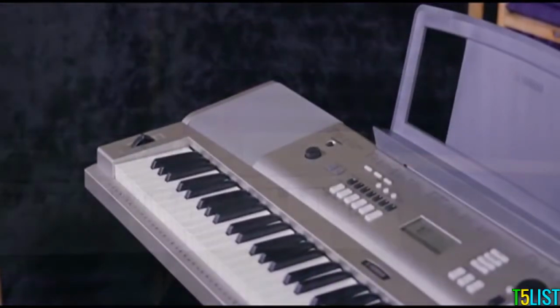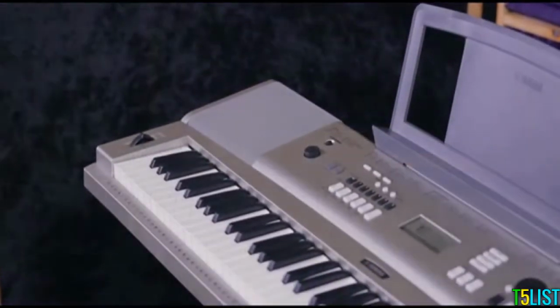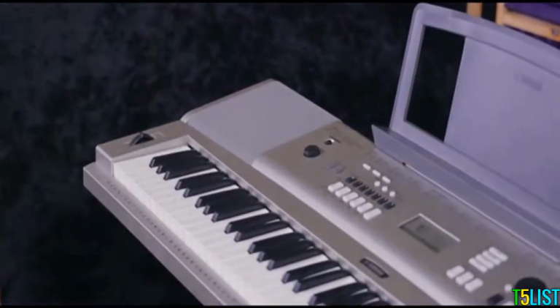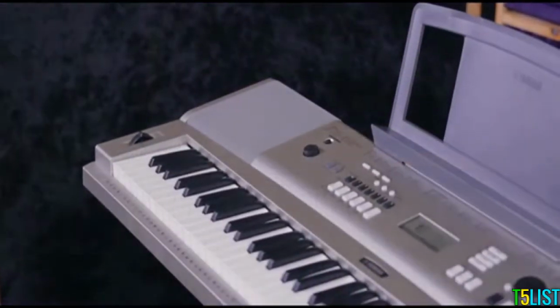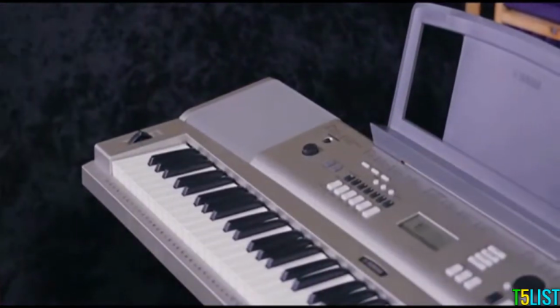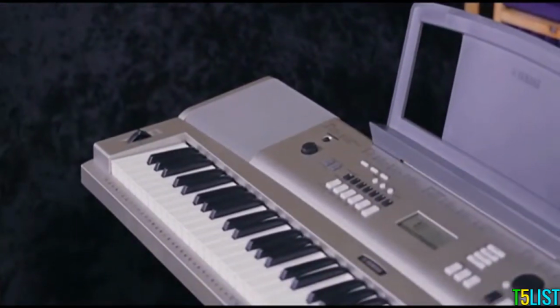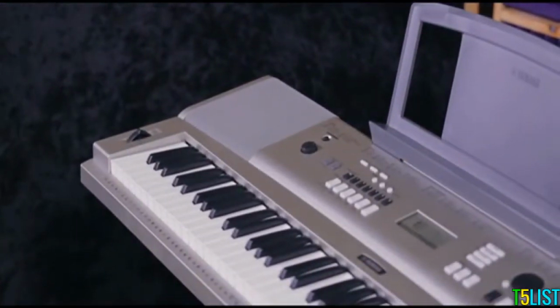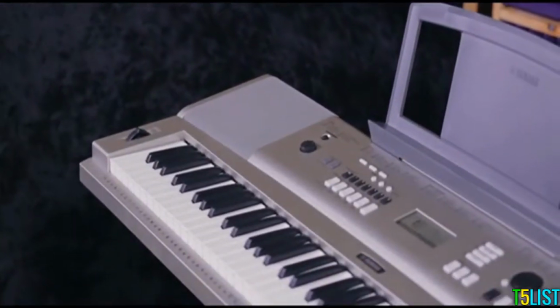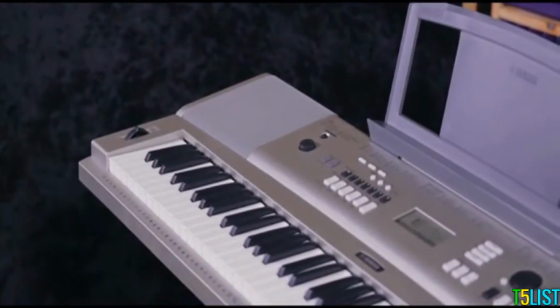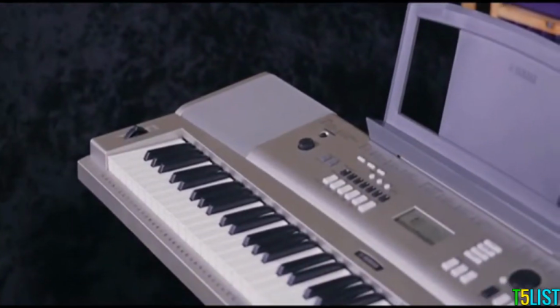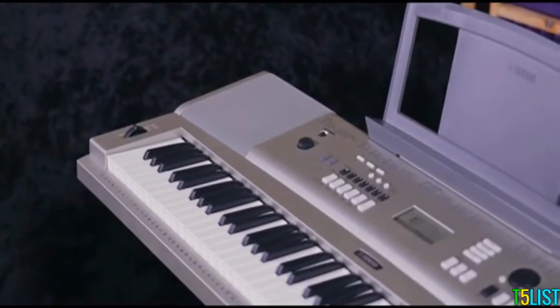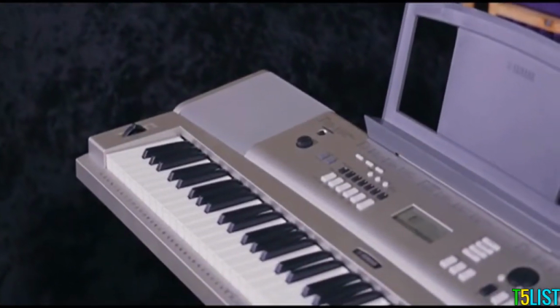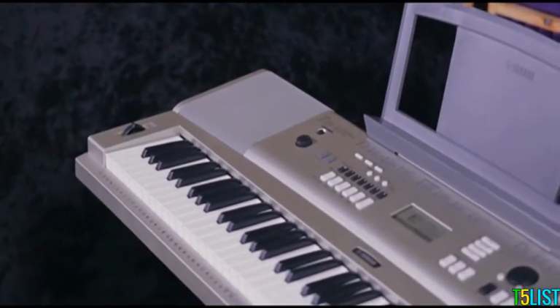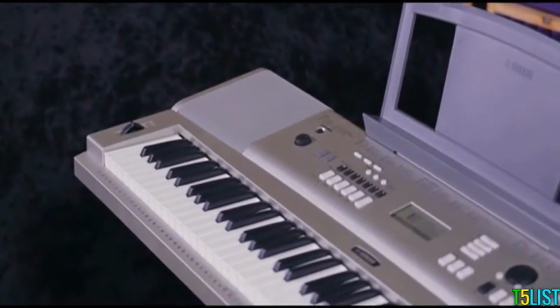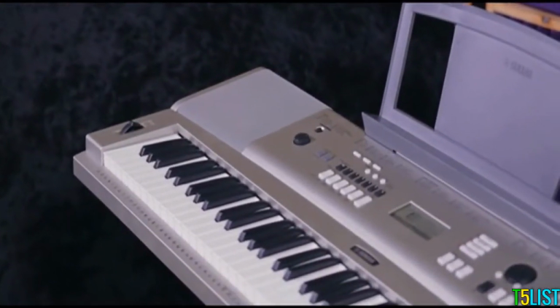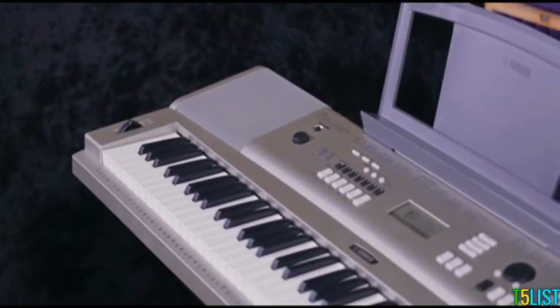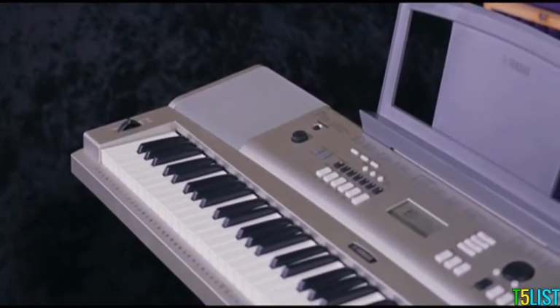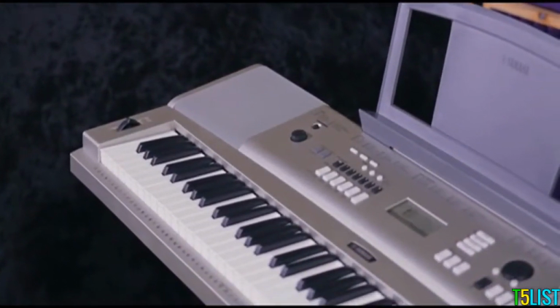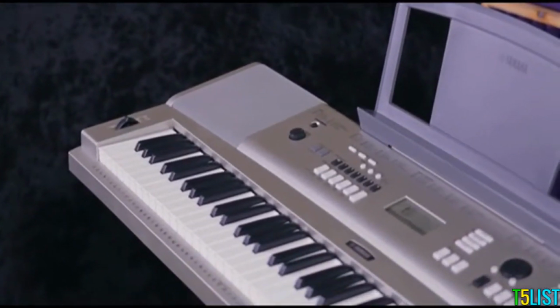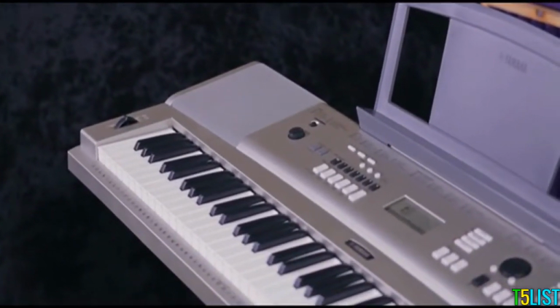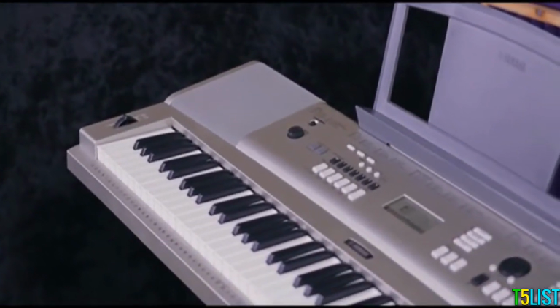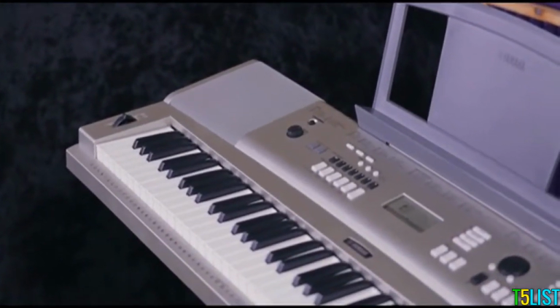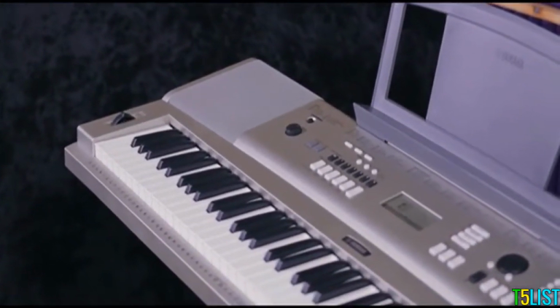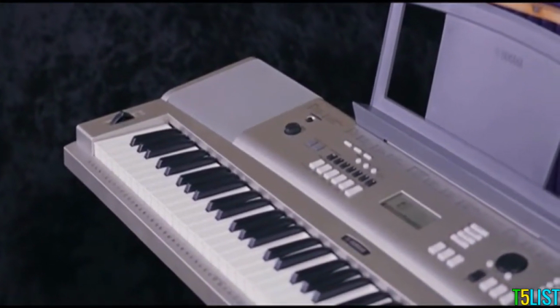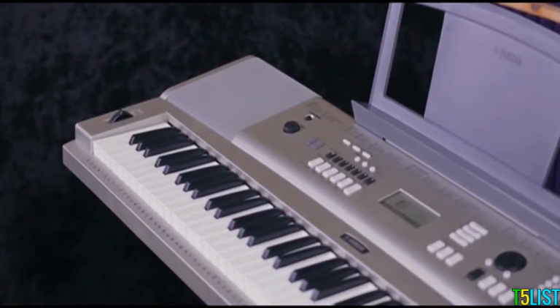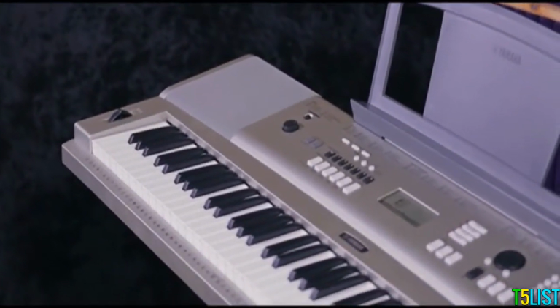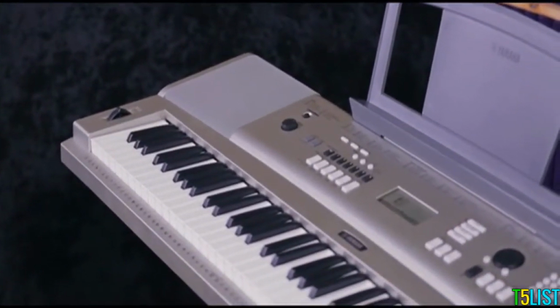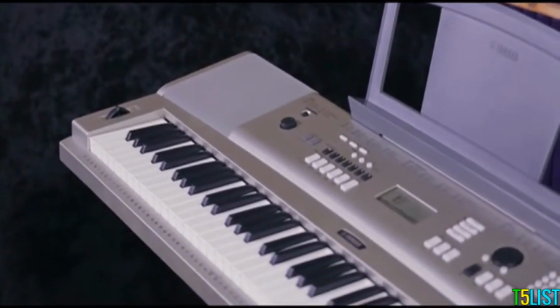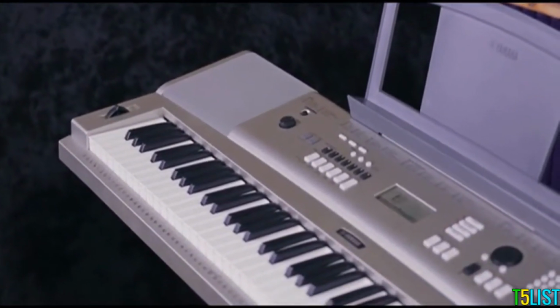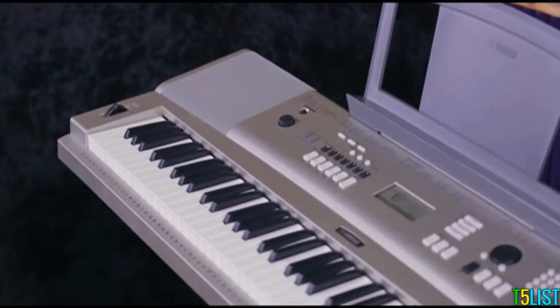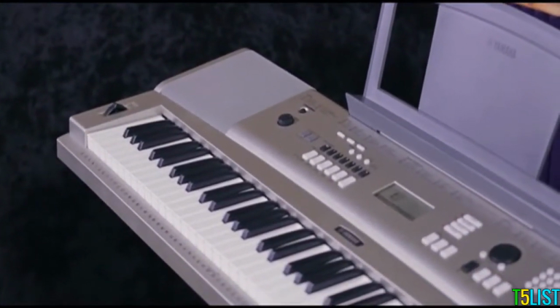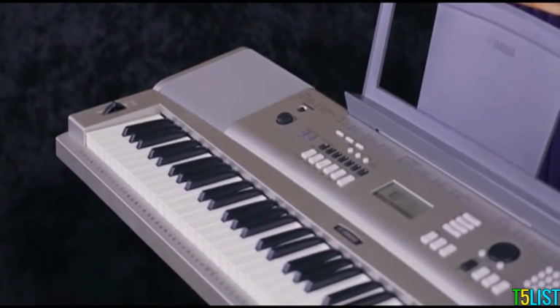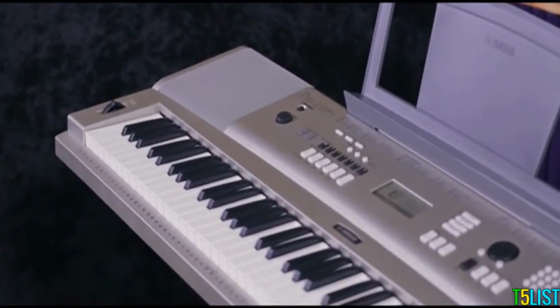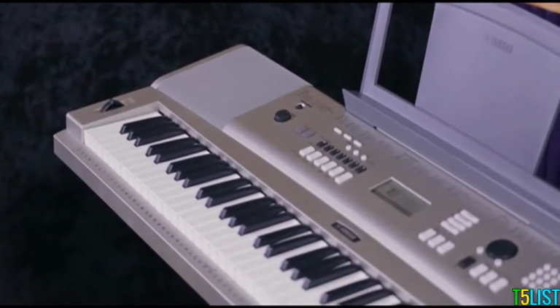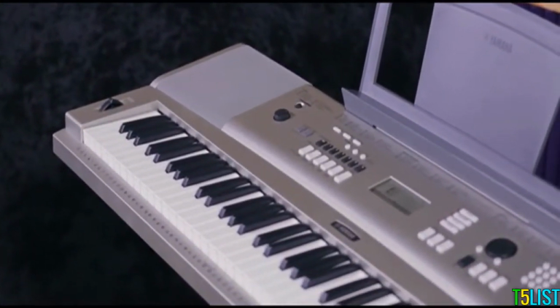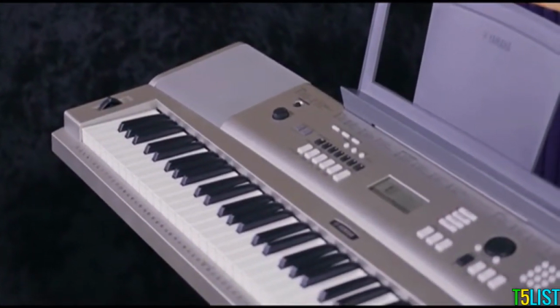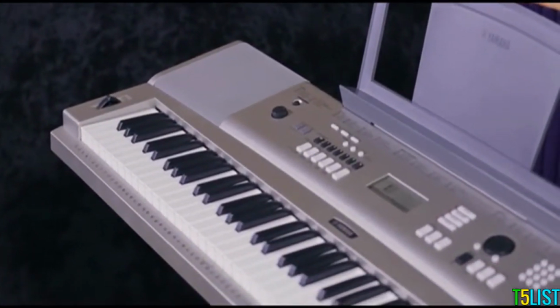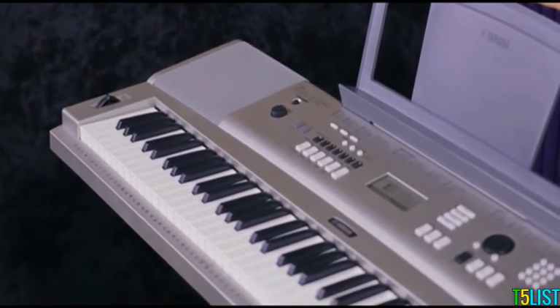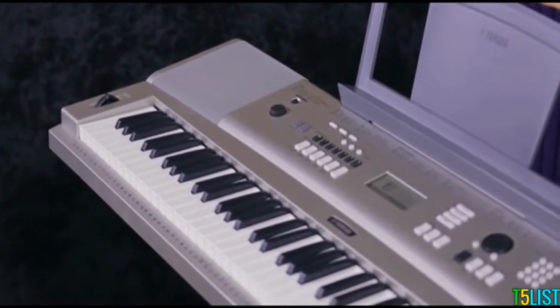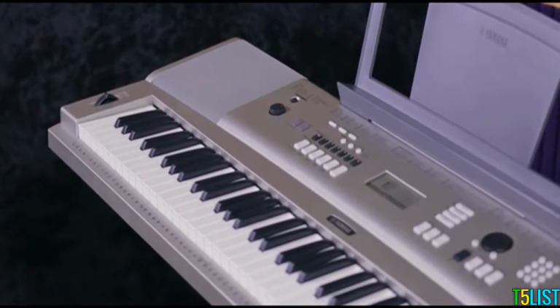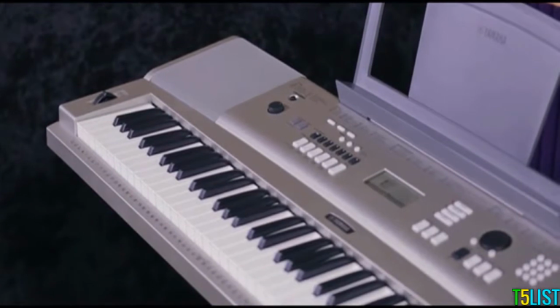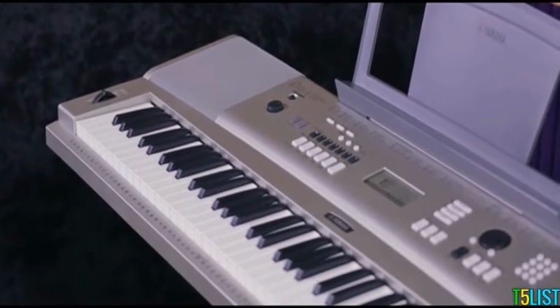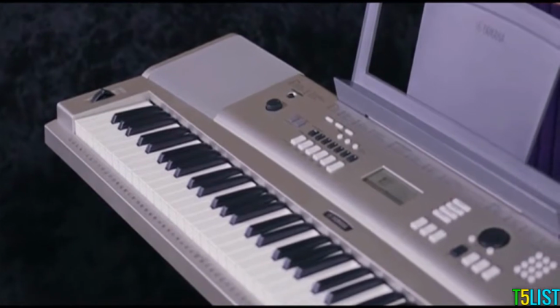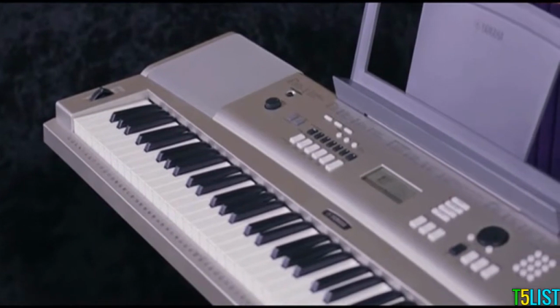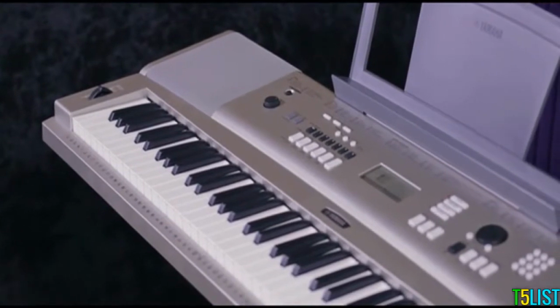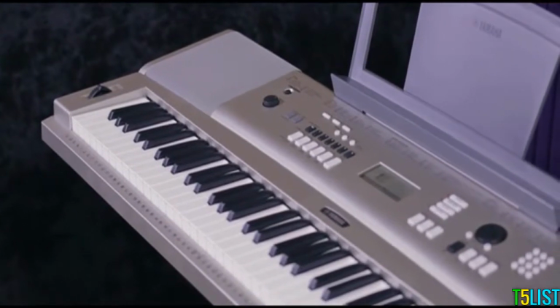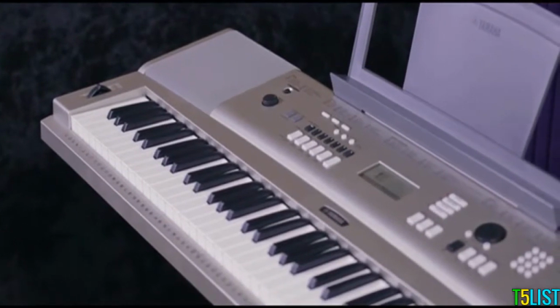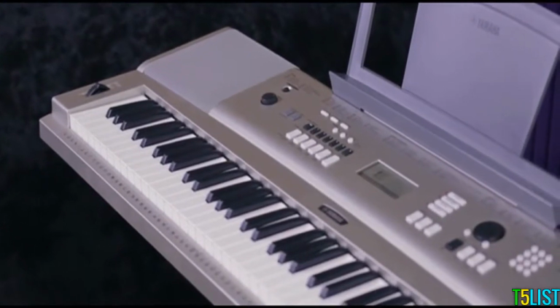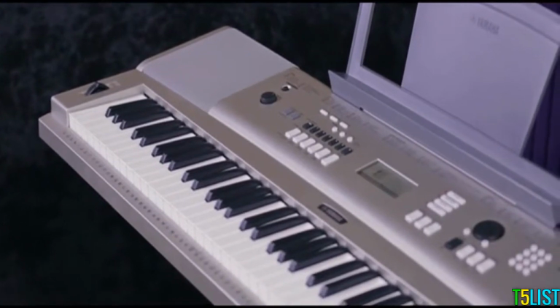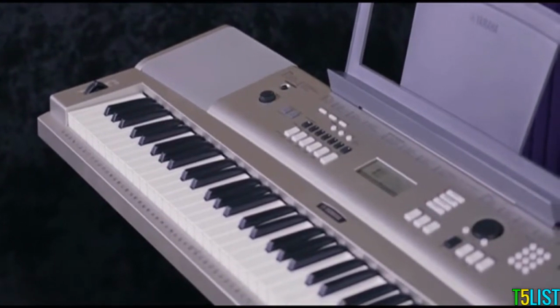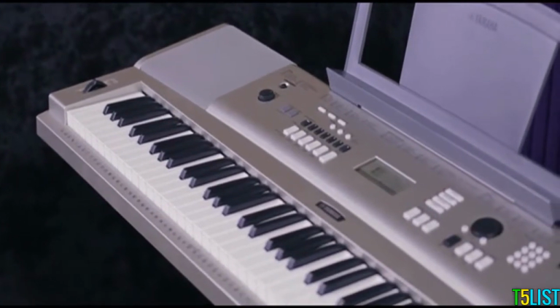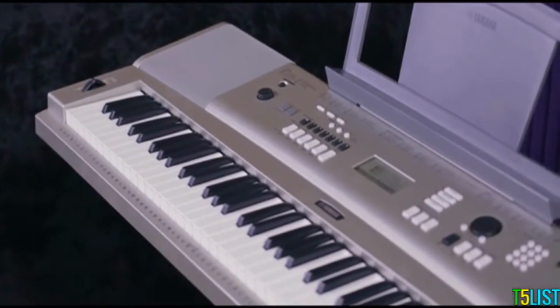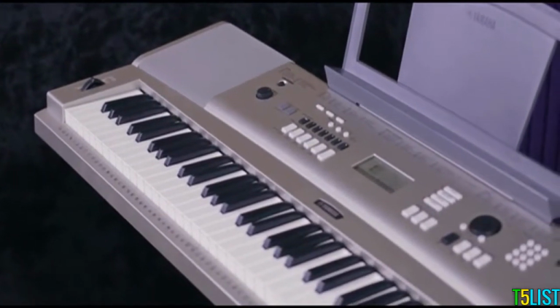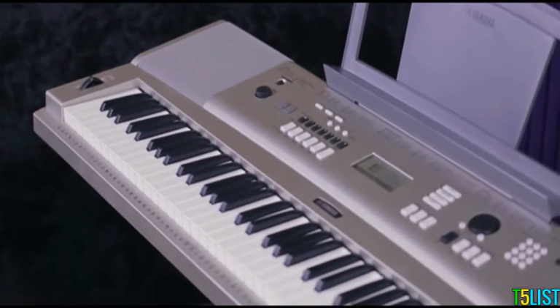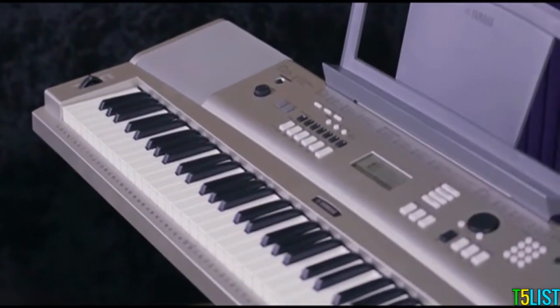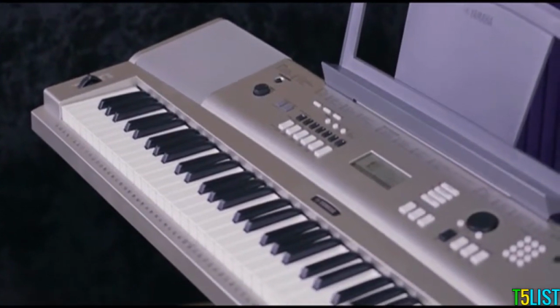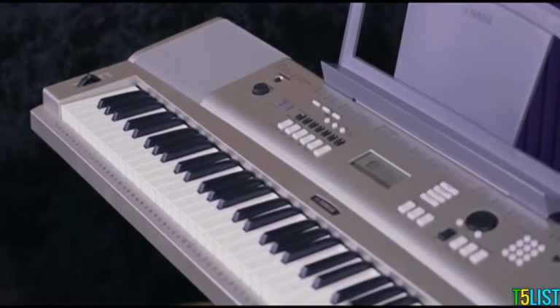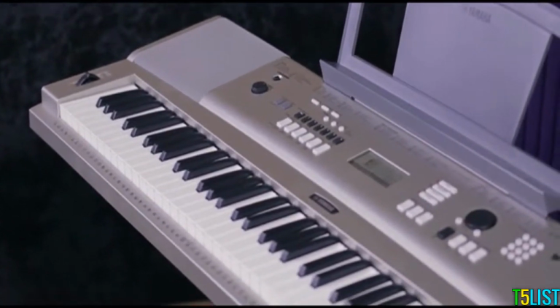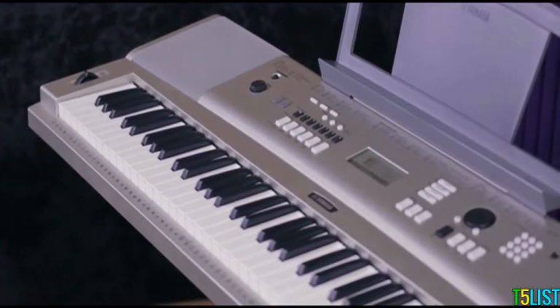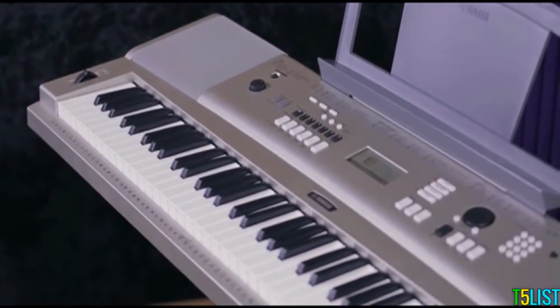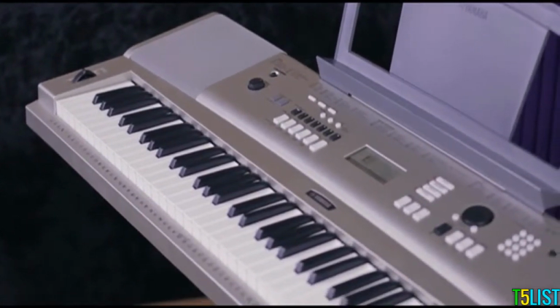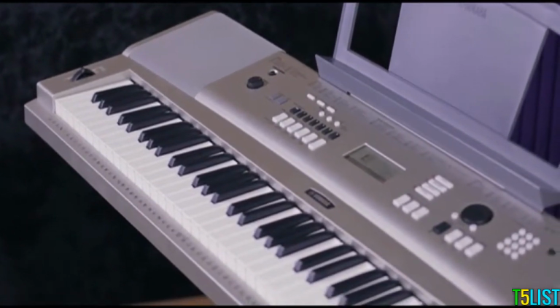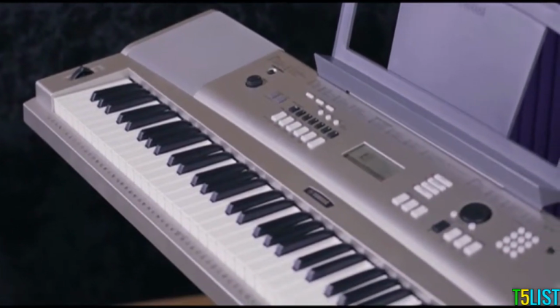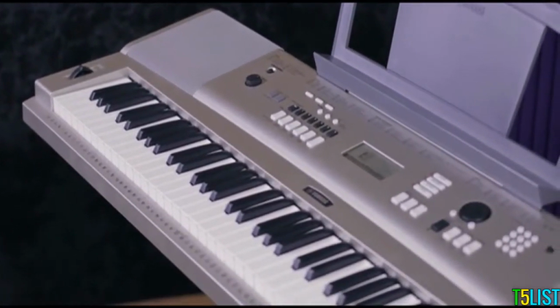Split and layer modes and onboard effects such as reverb and chorus give even more depth and sound fantastic through the built-in stereo speakers.